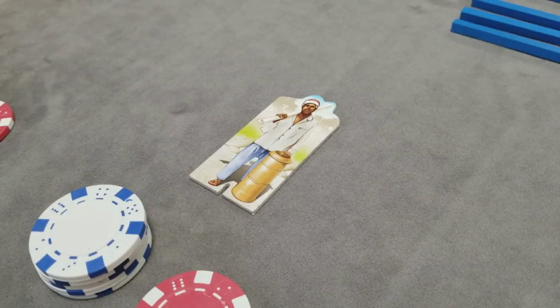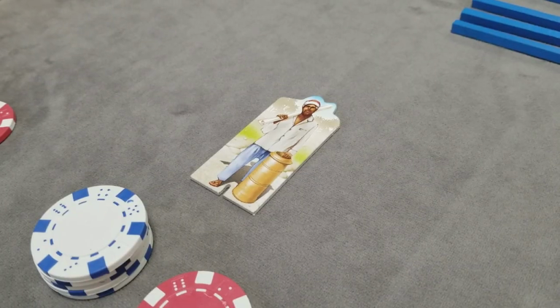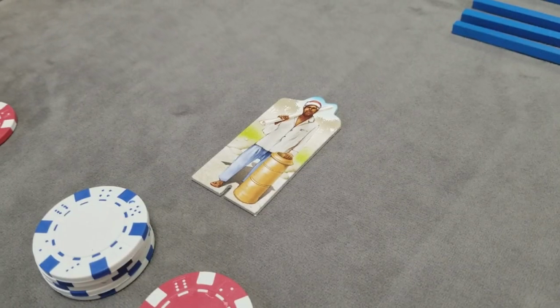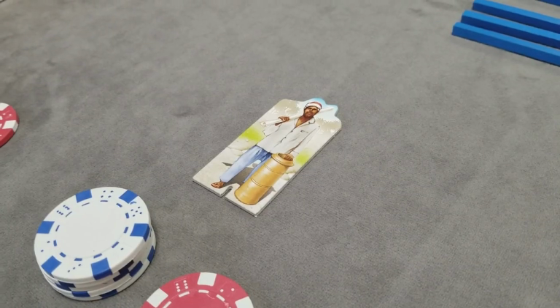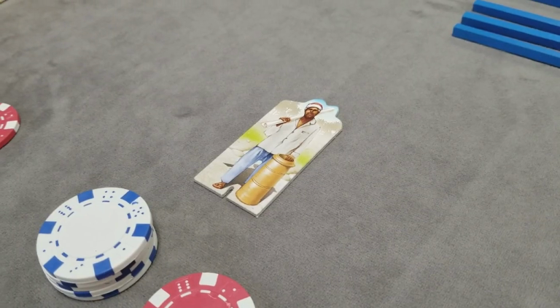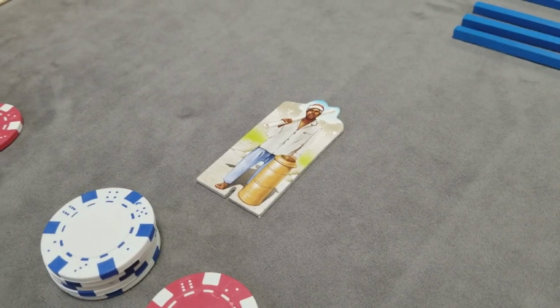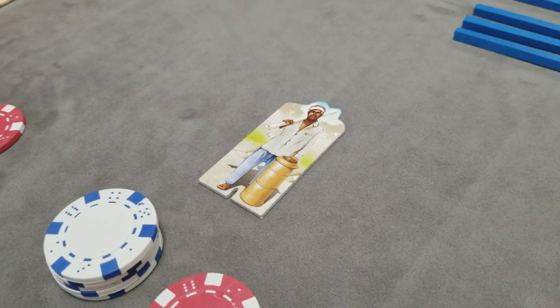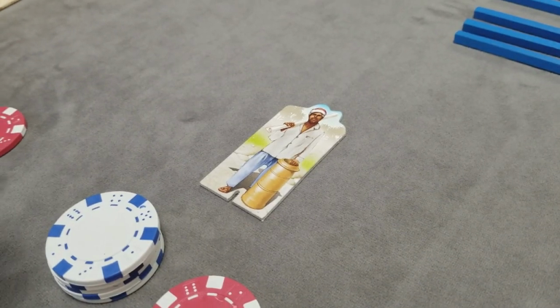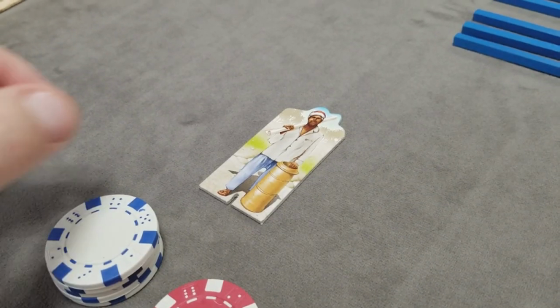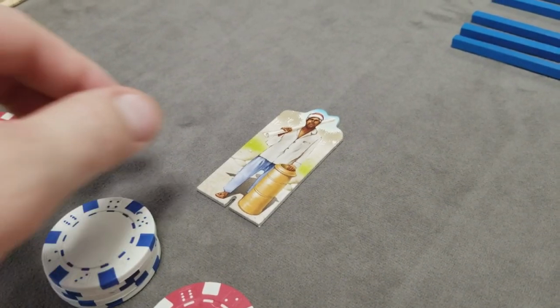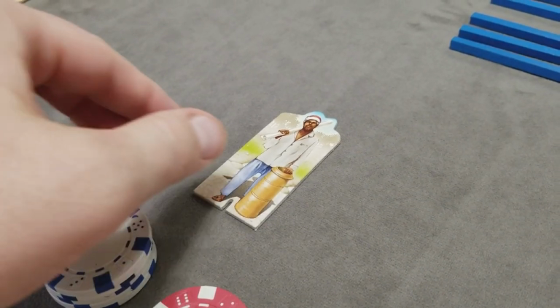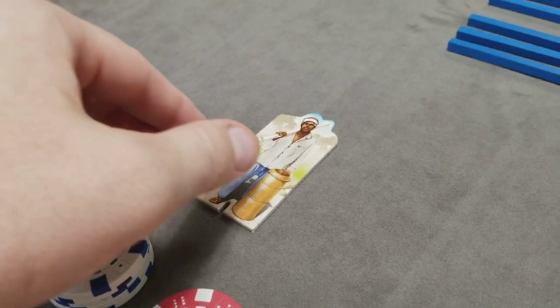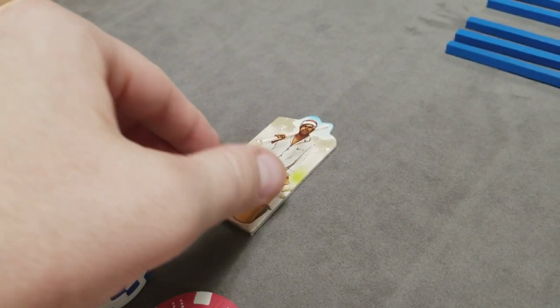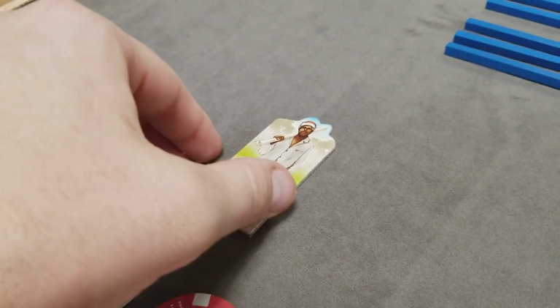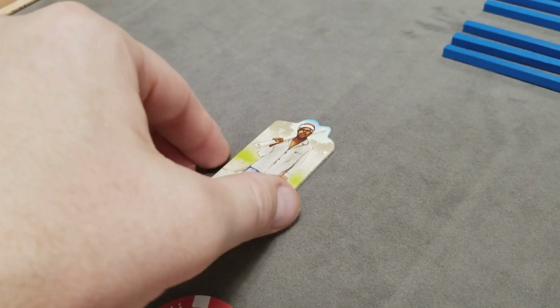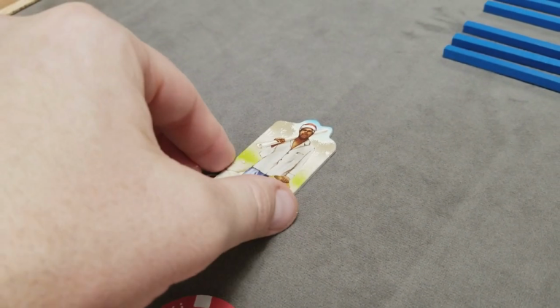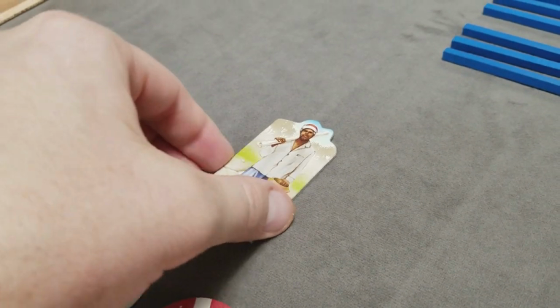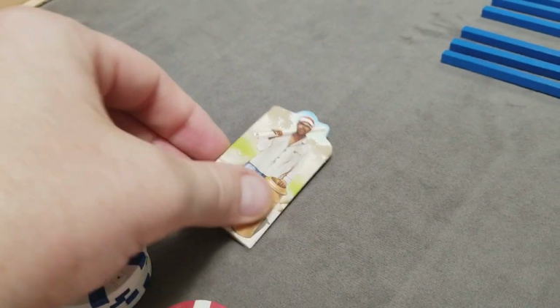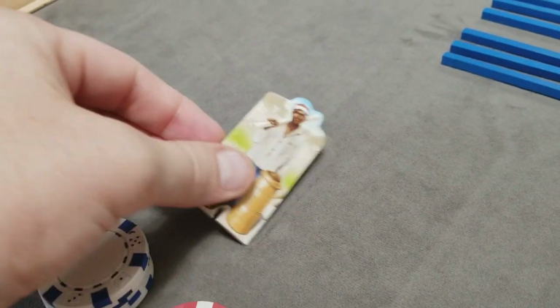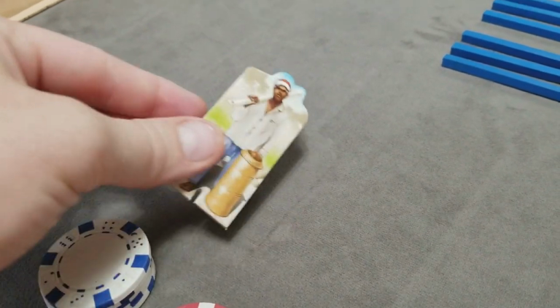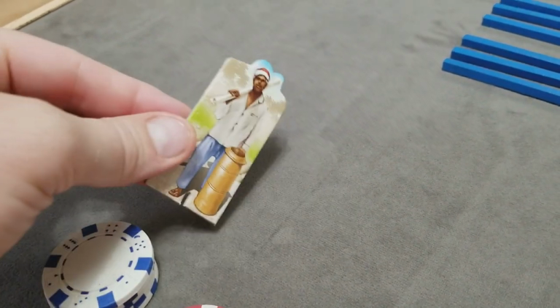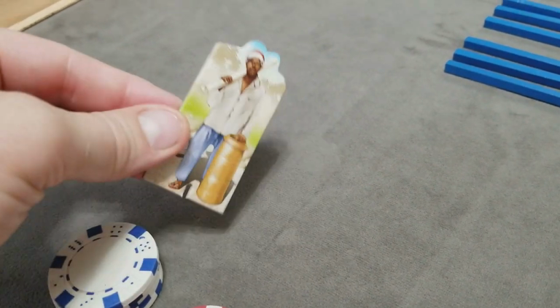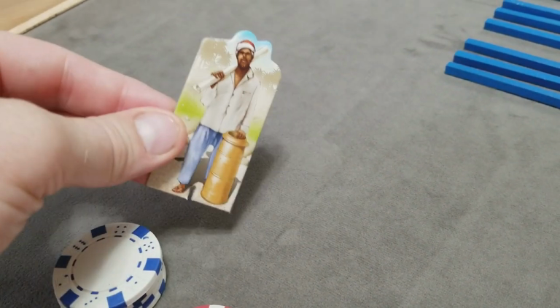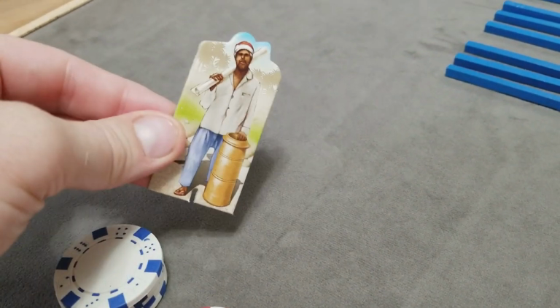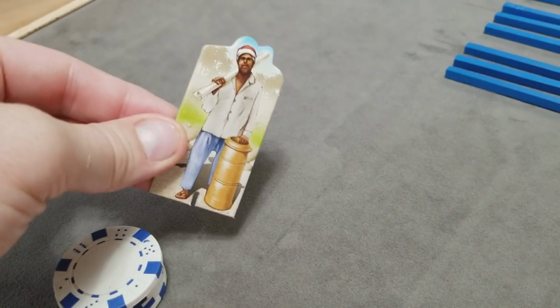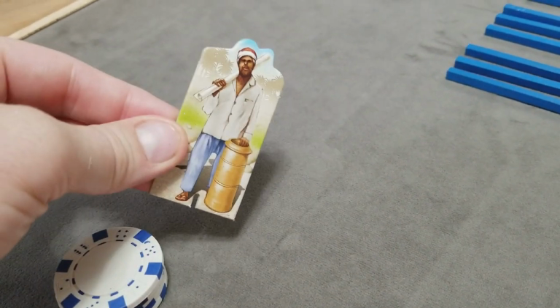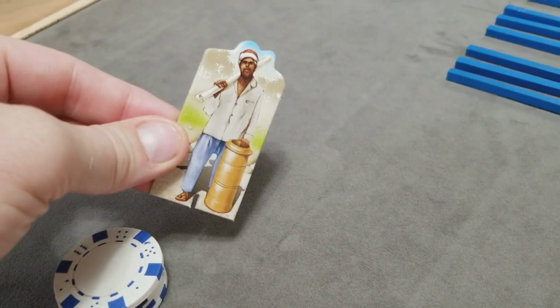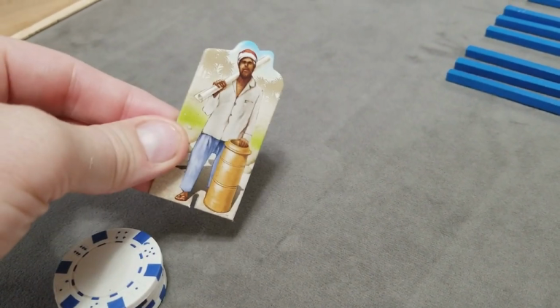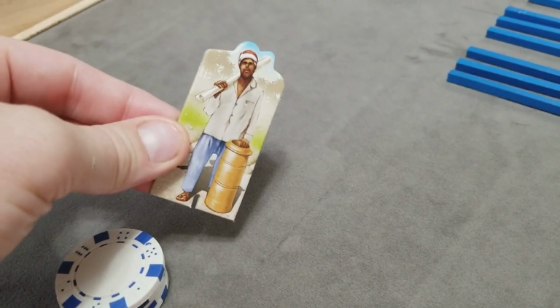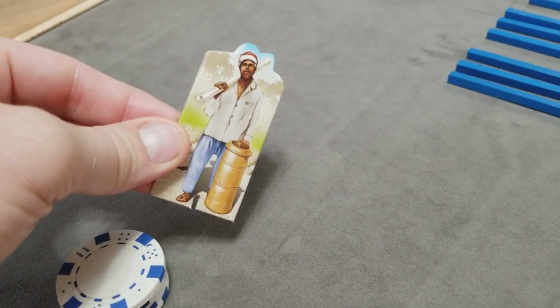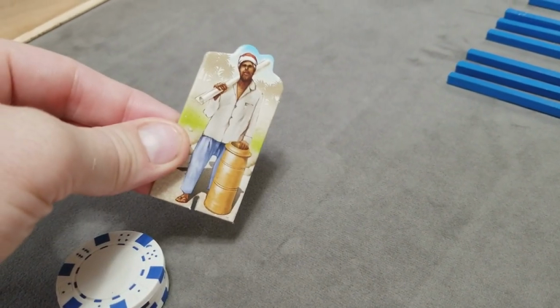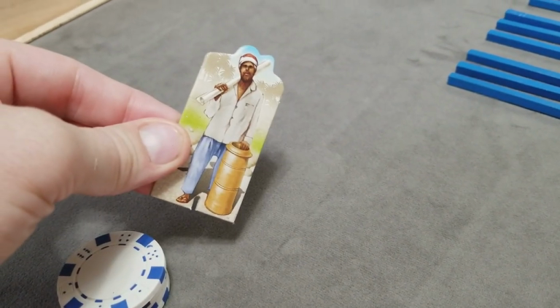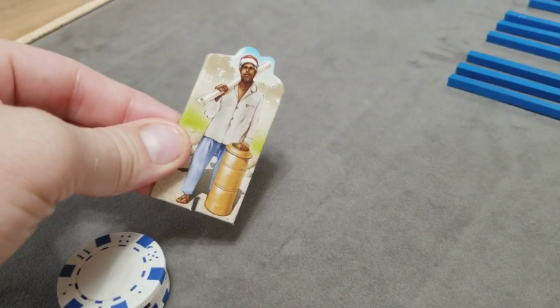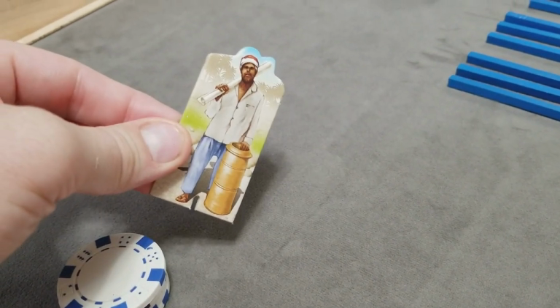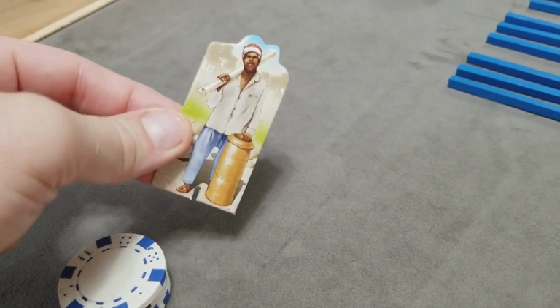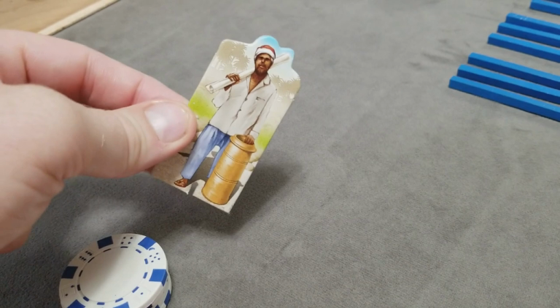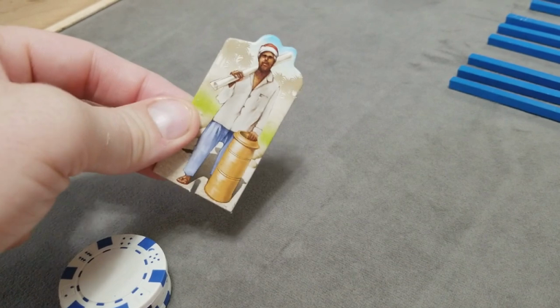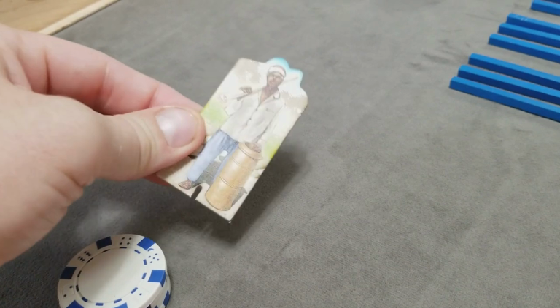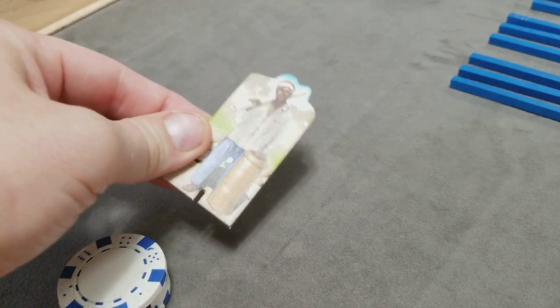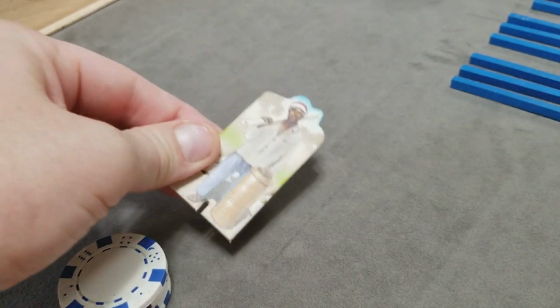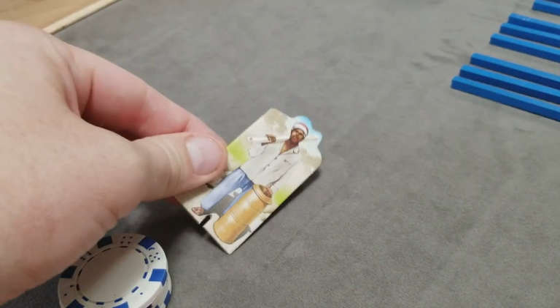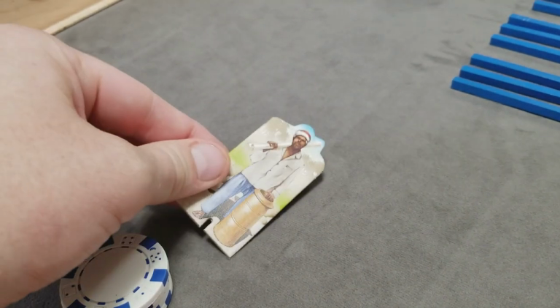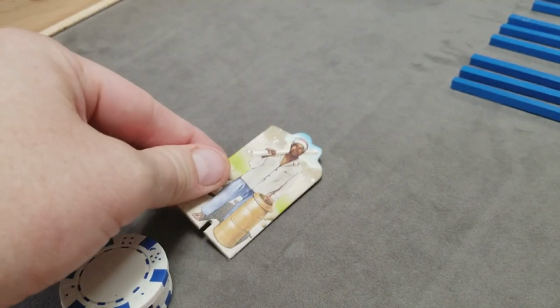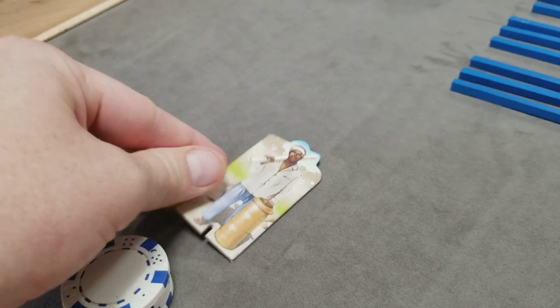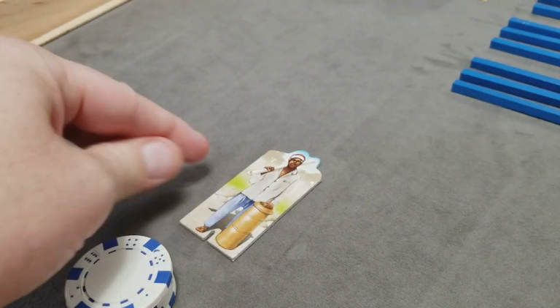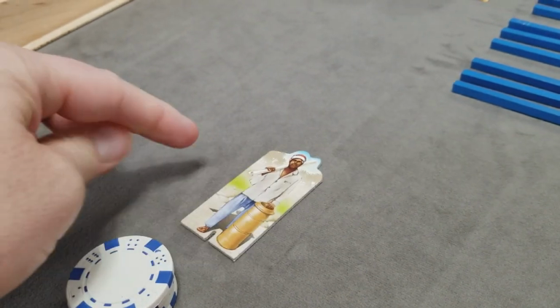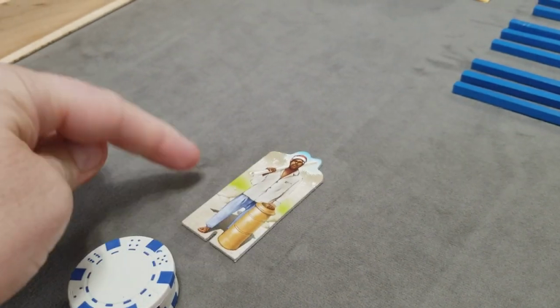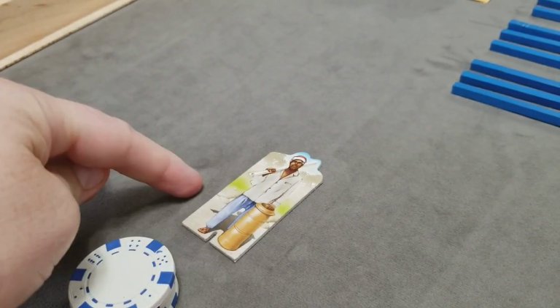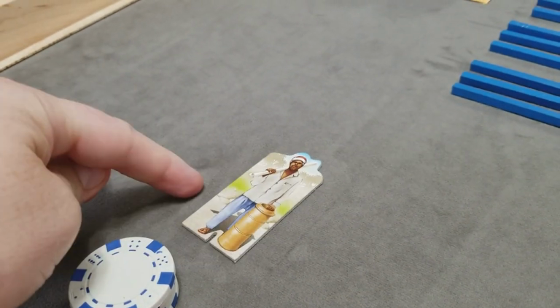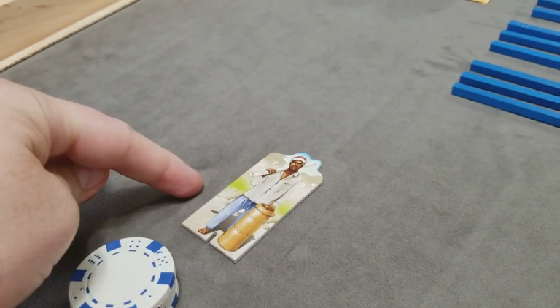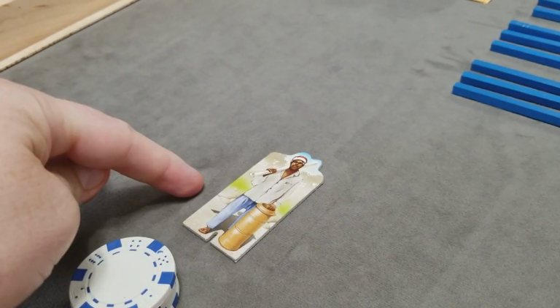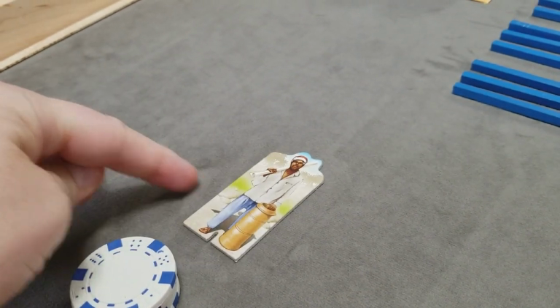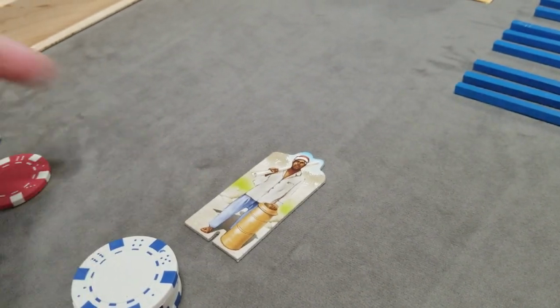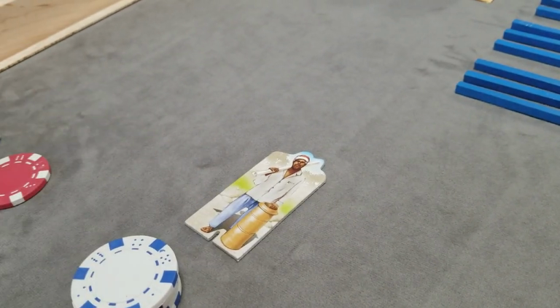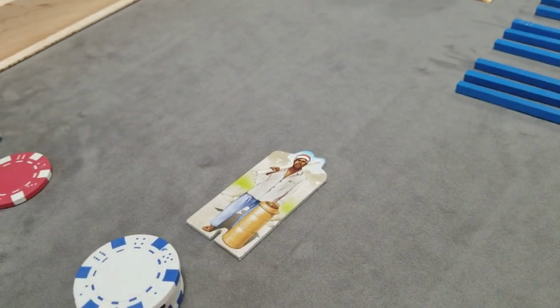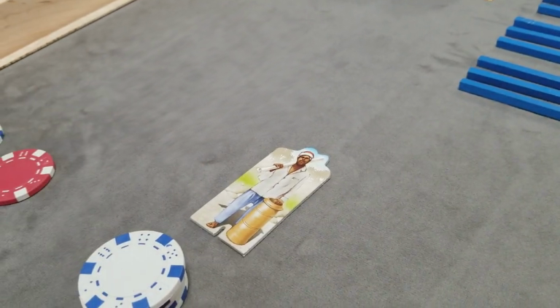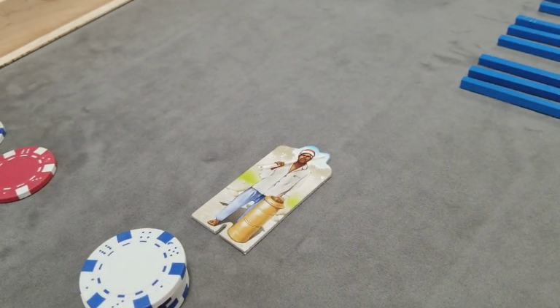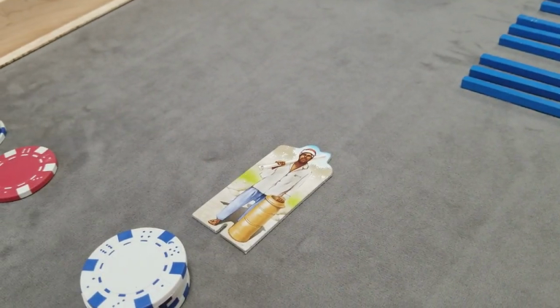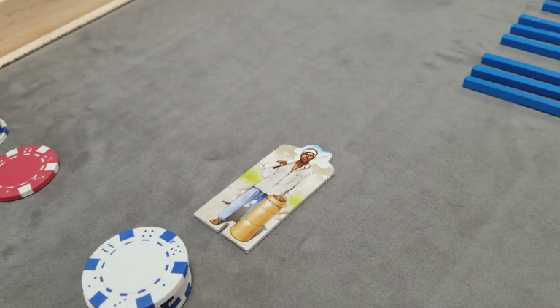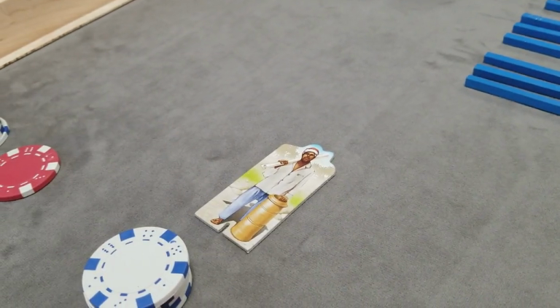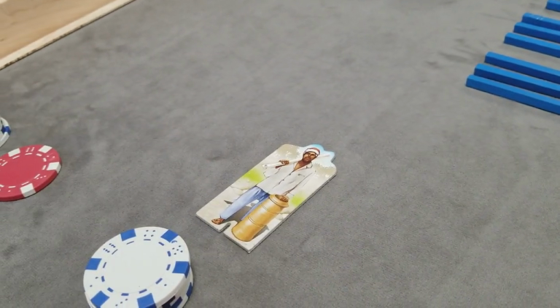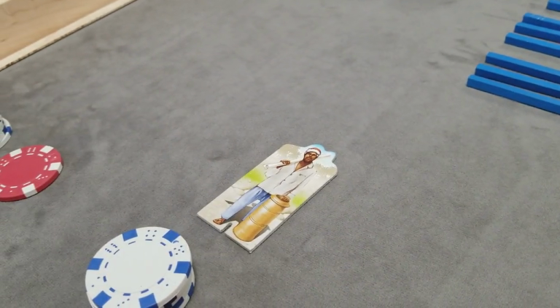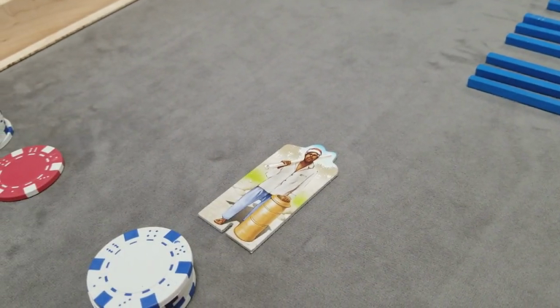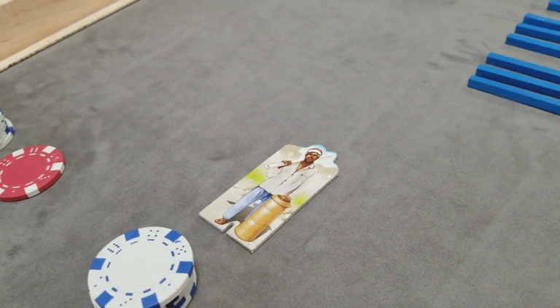Finally, randomly choose a player to be the starting canal overseer, give them that token, and you're ready to start the game.